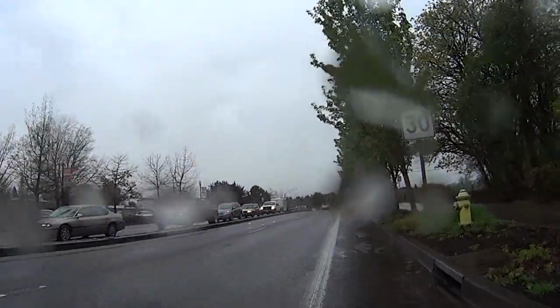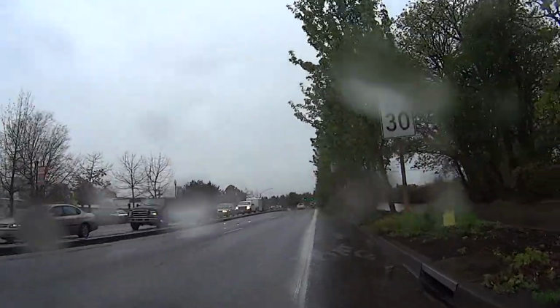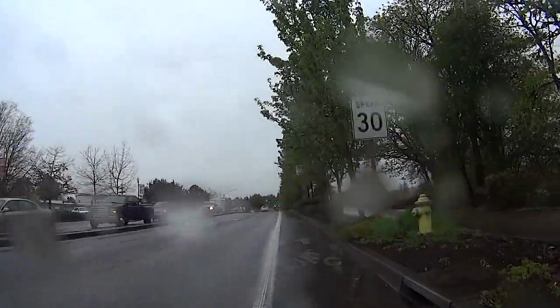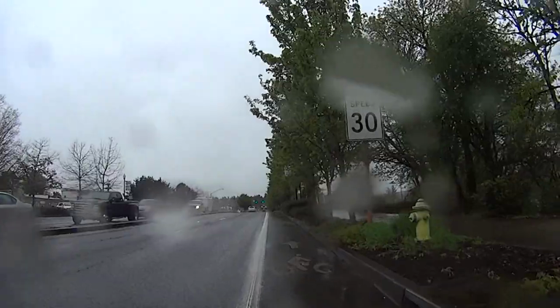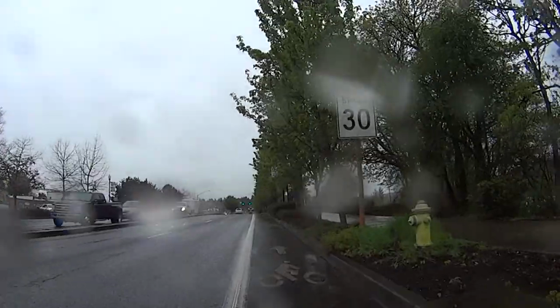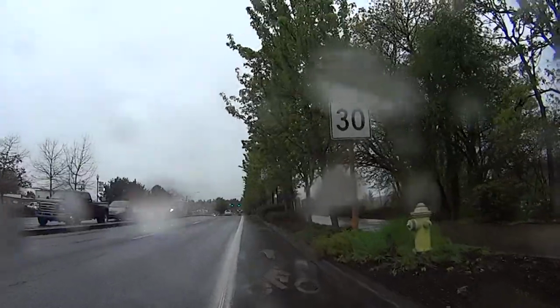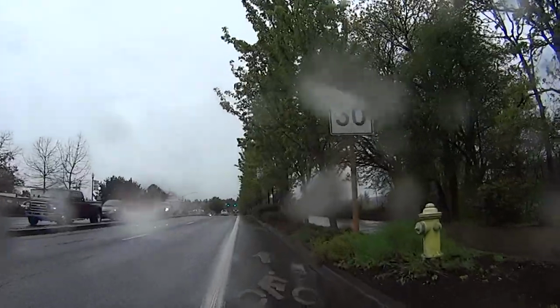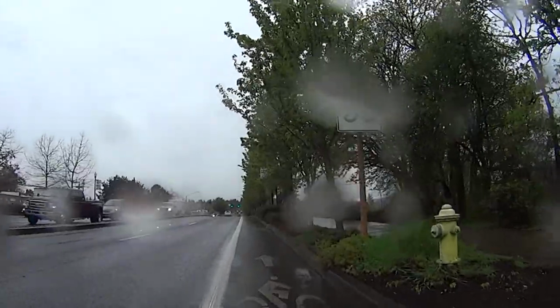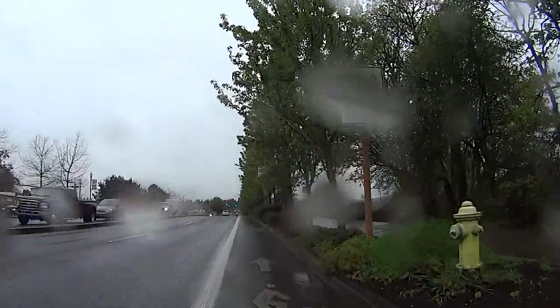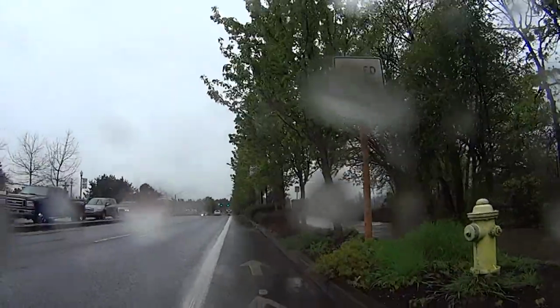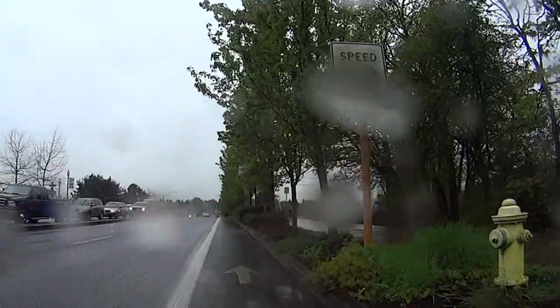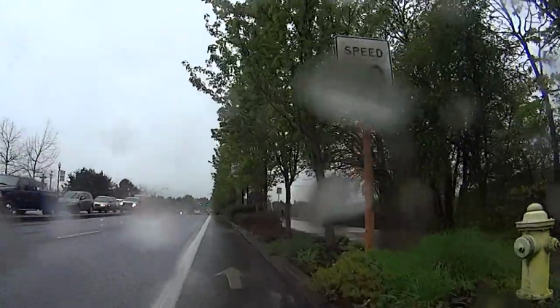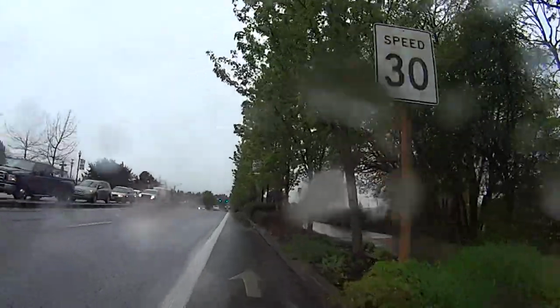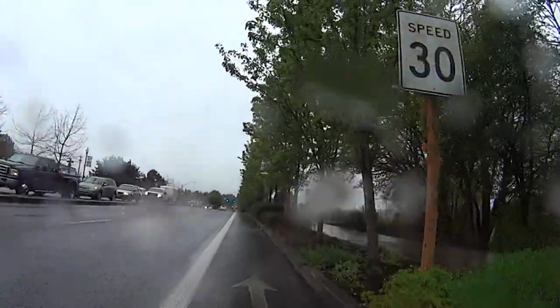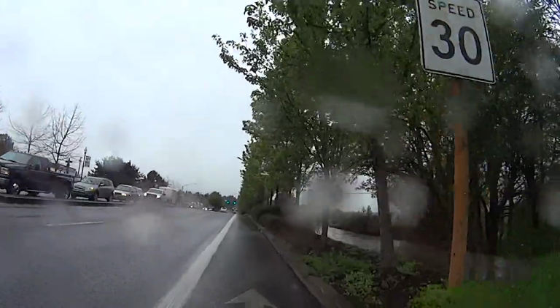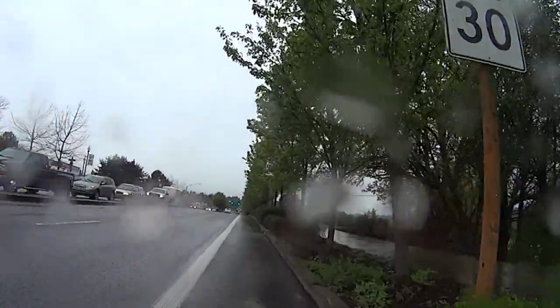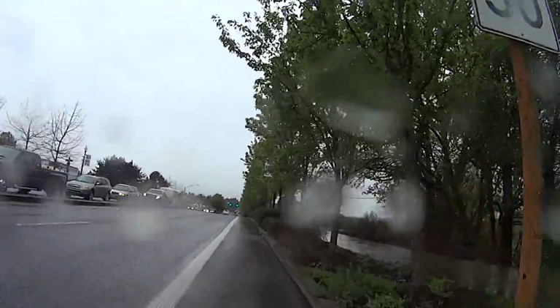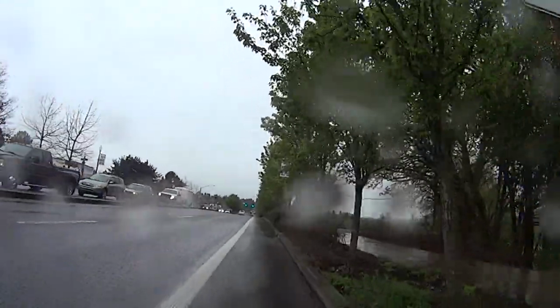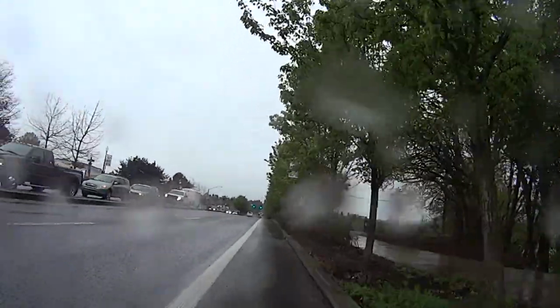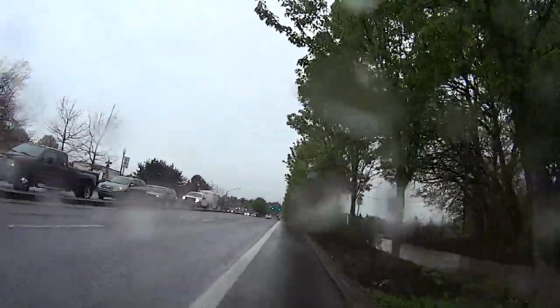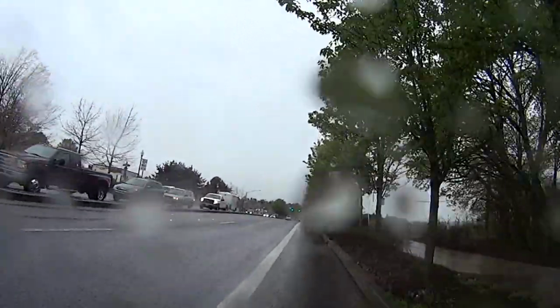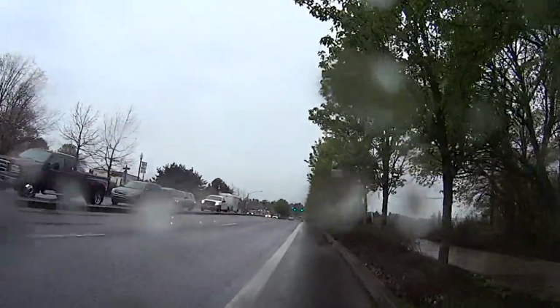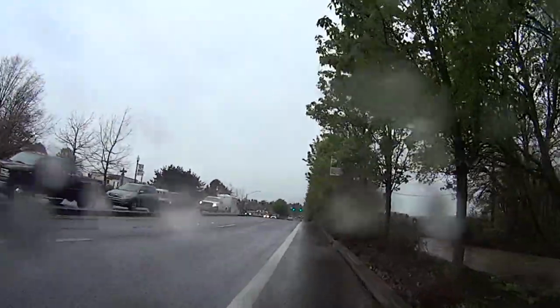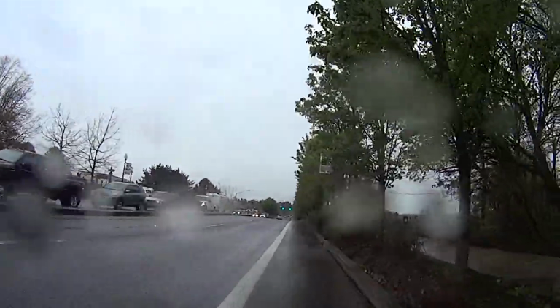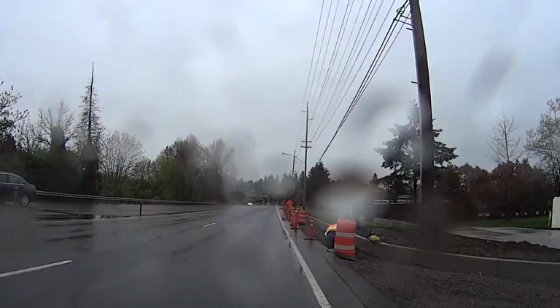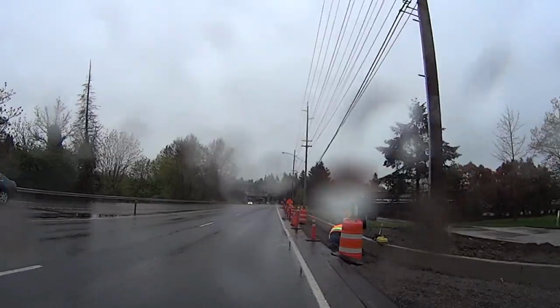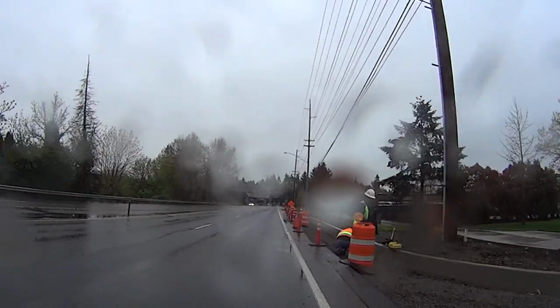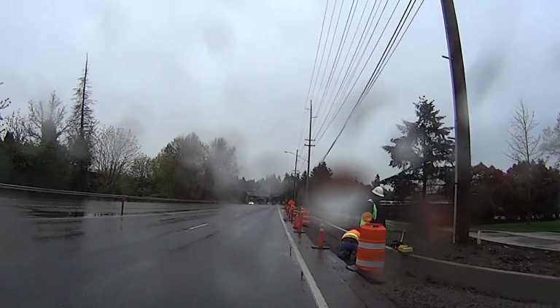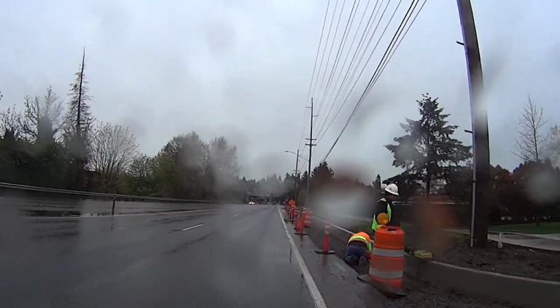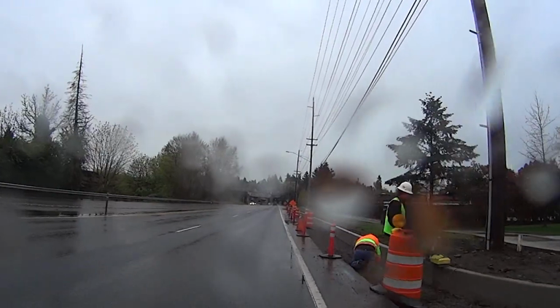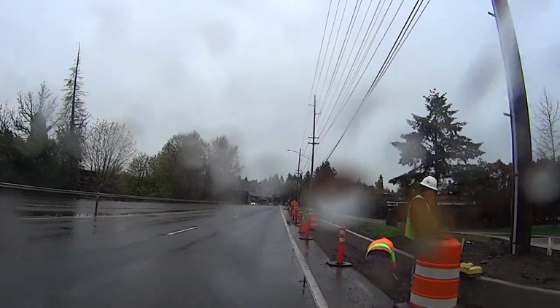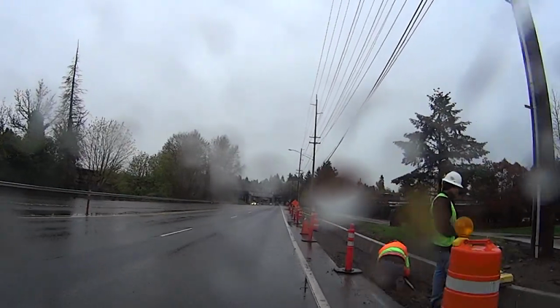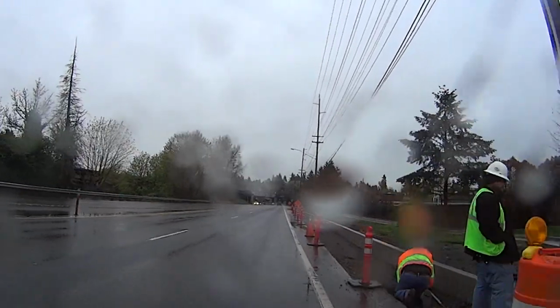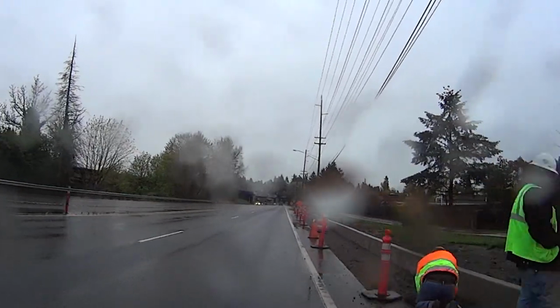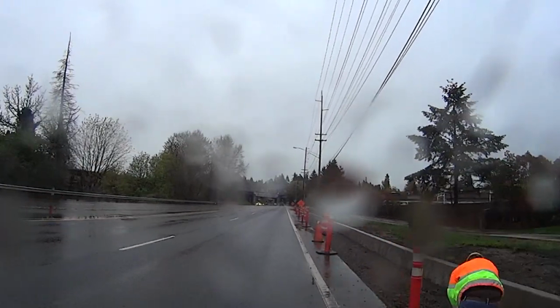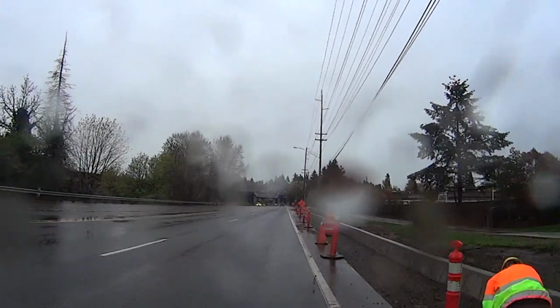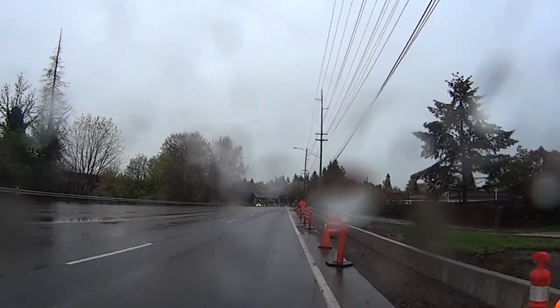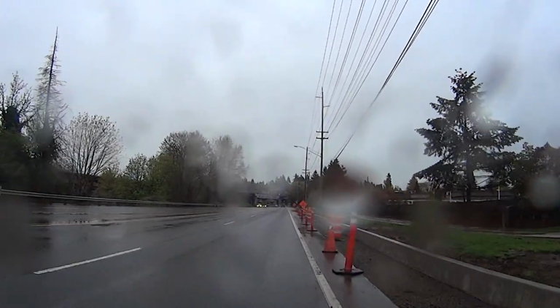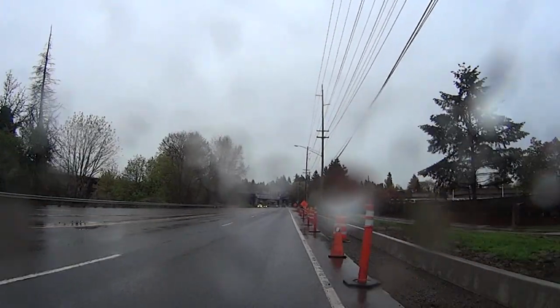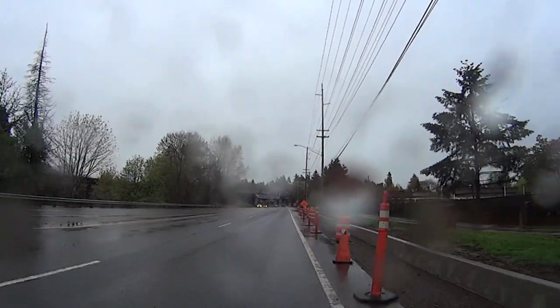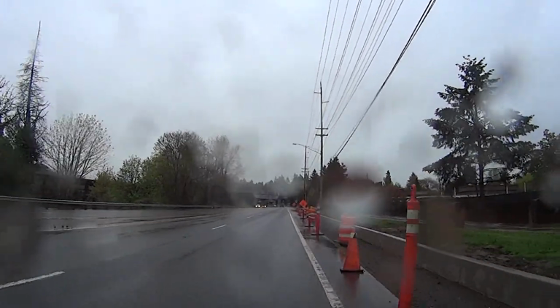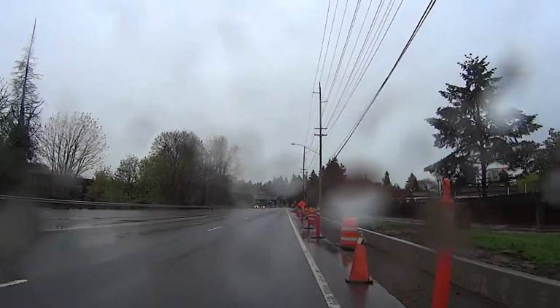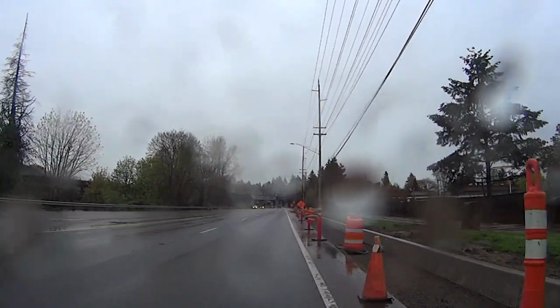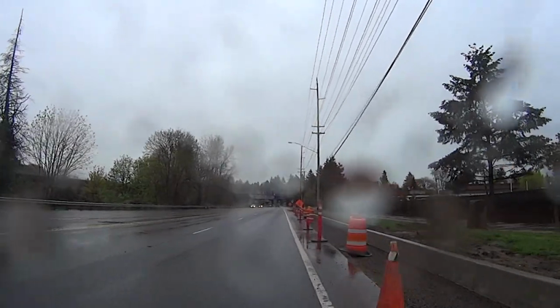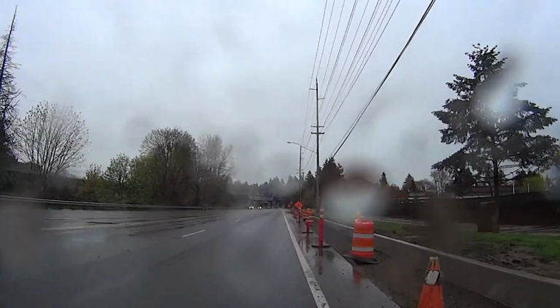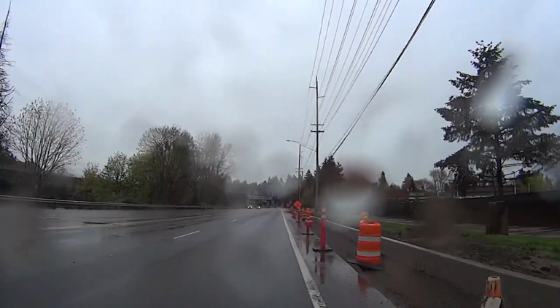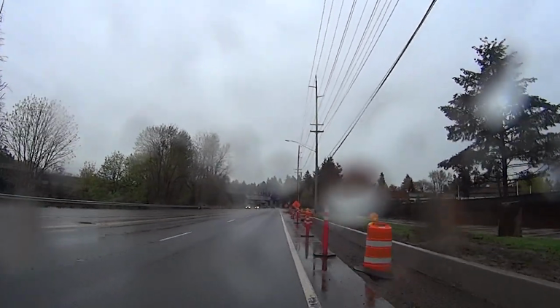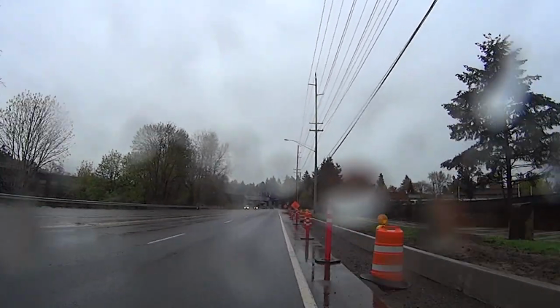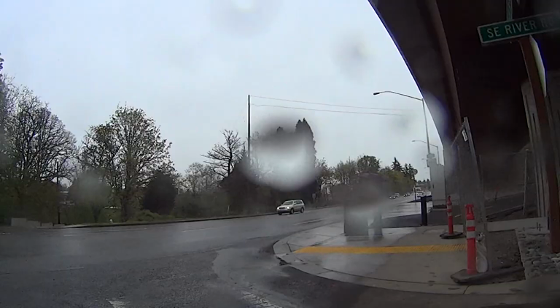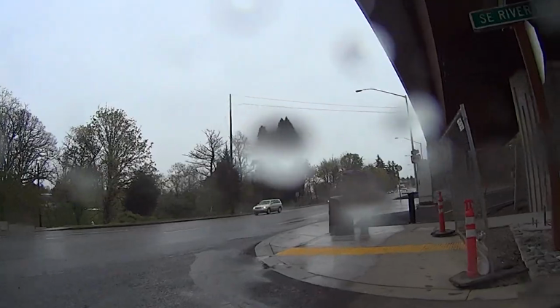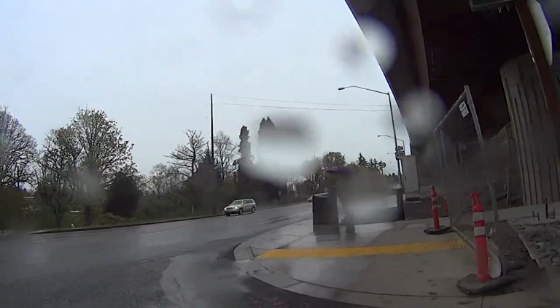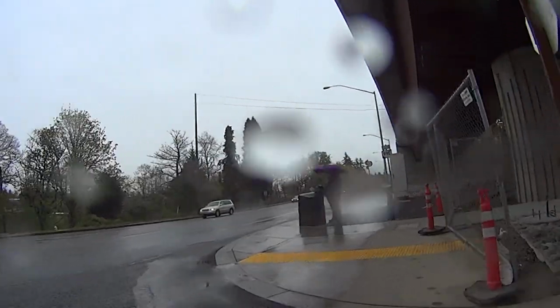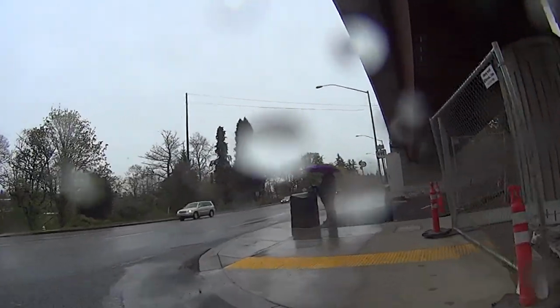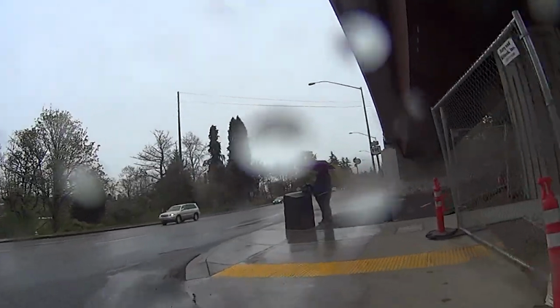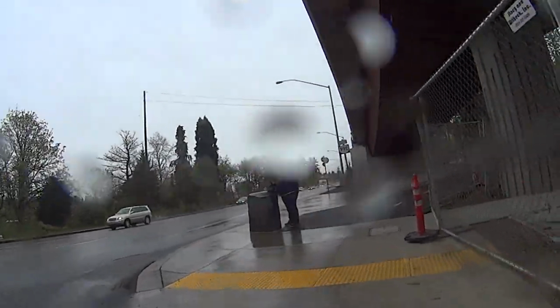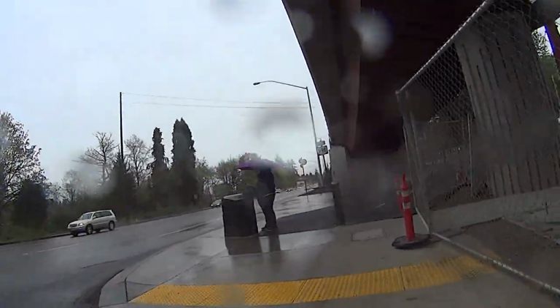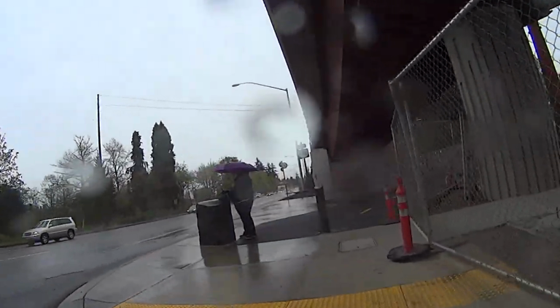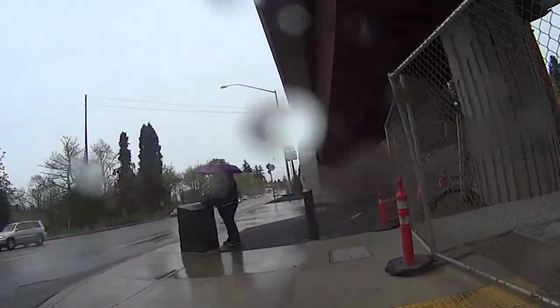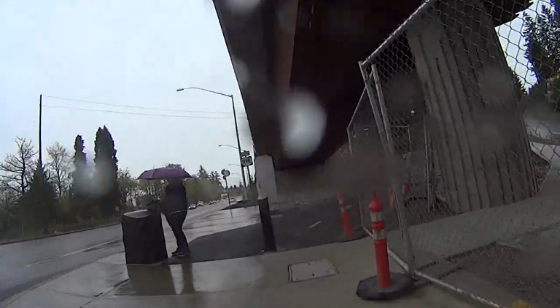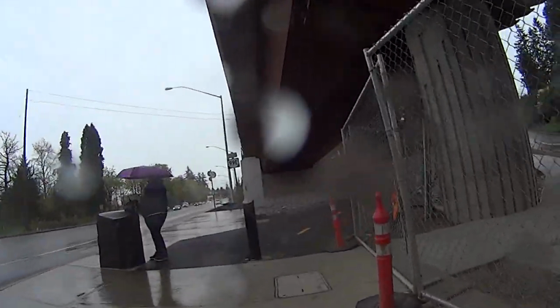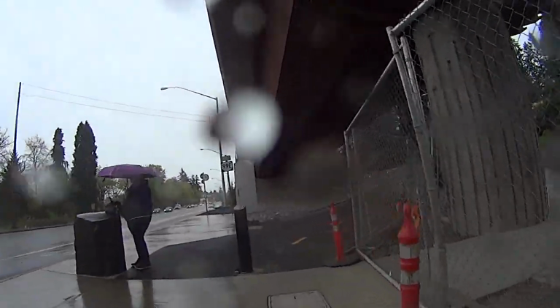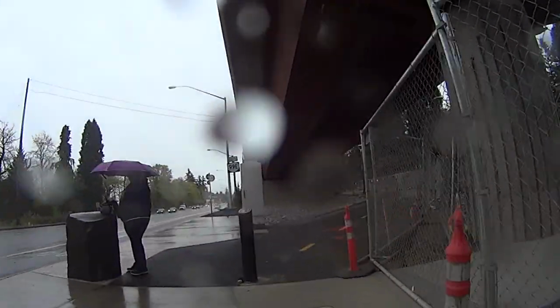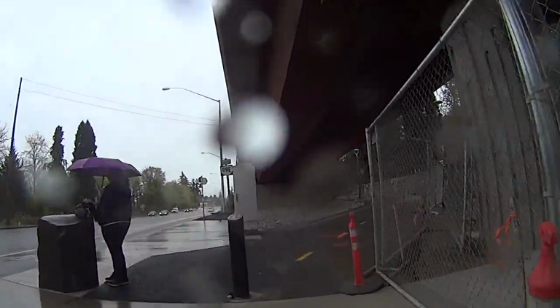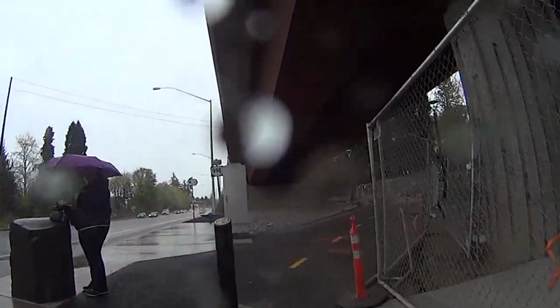Unfortunately, construction this day kept us off the trail and onto 99 East for a bit, but soon we were back on the trail.